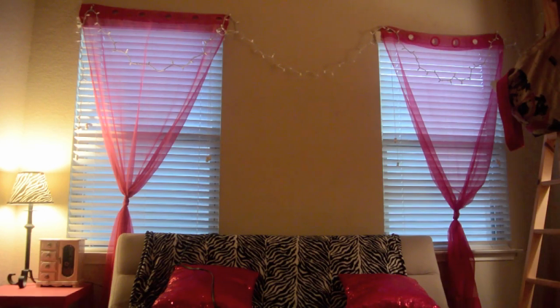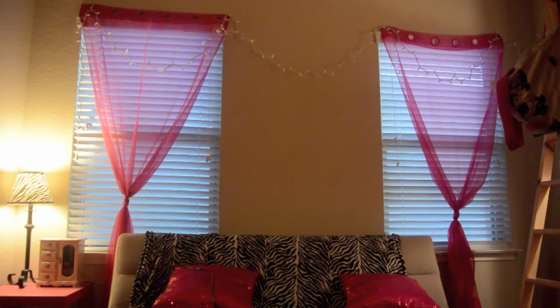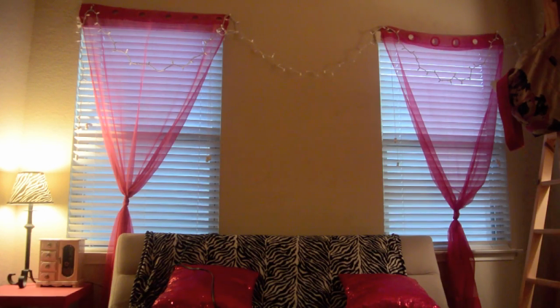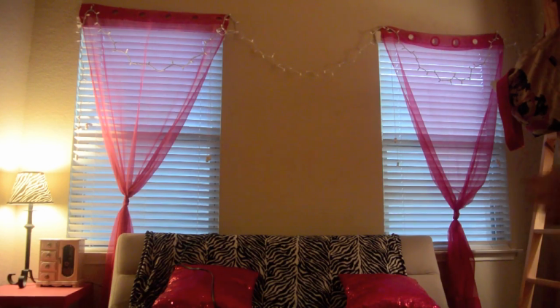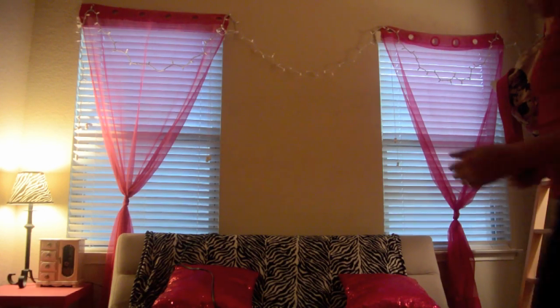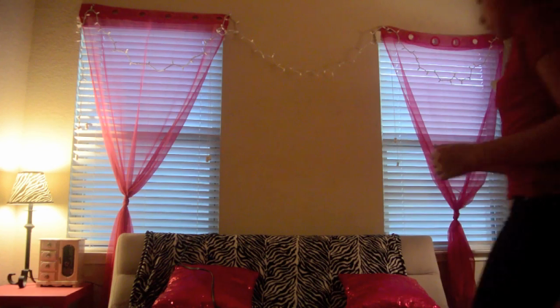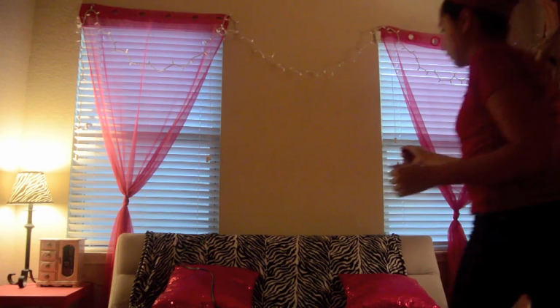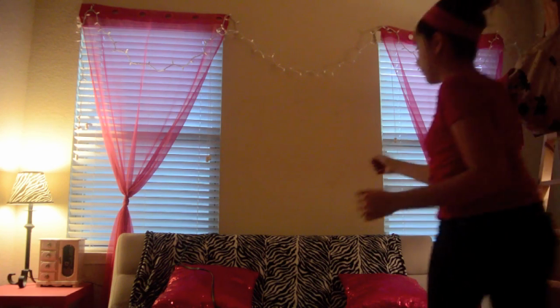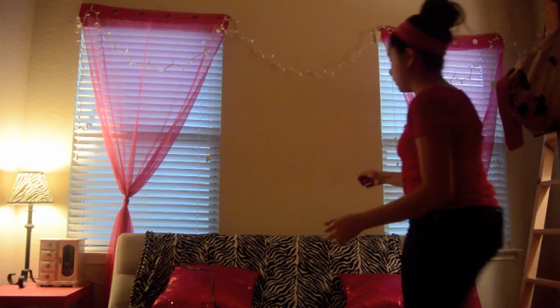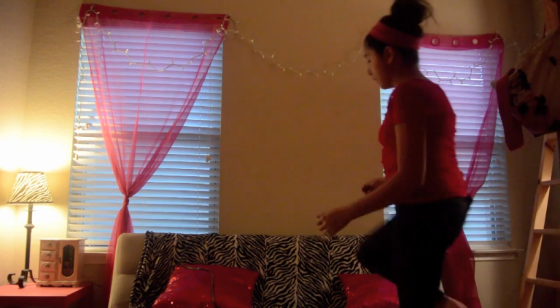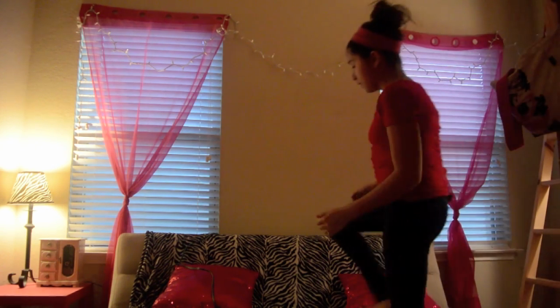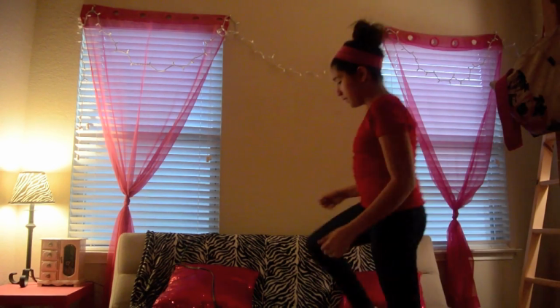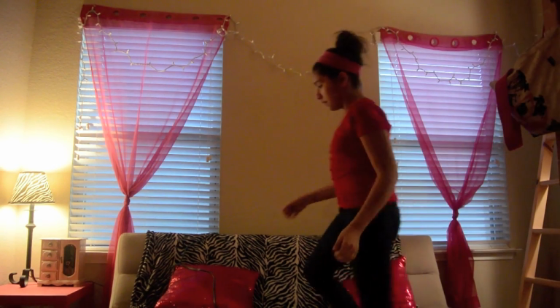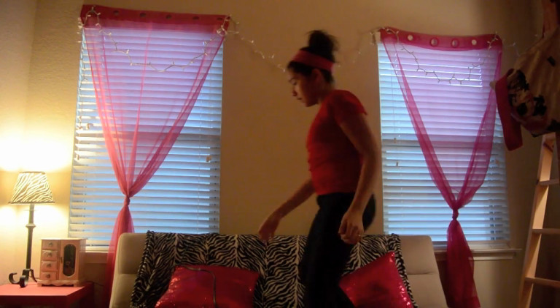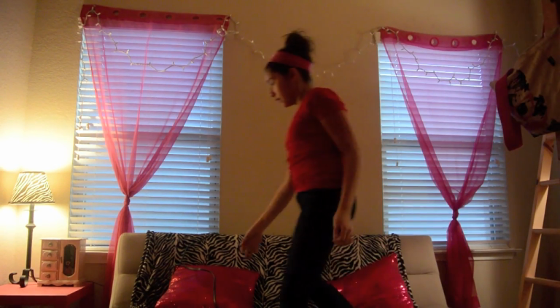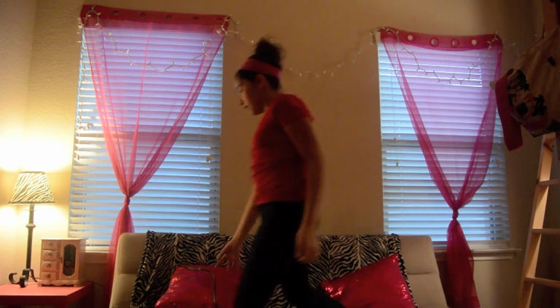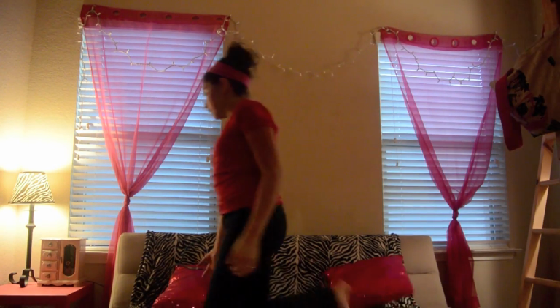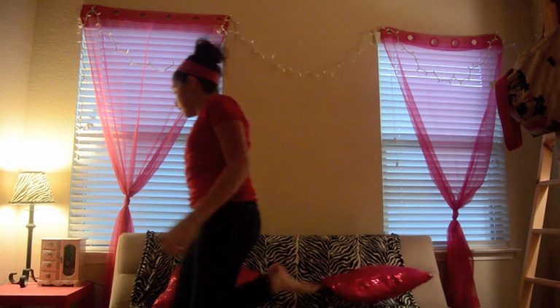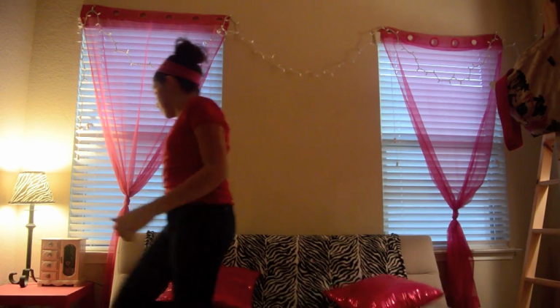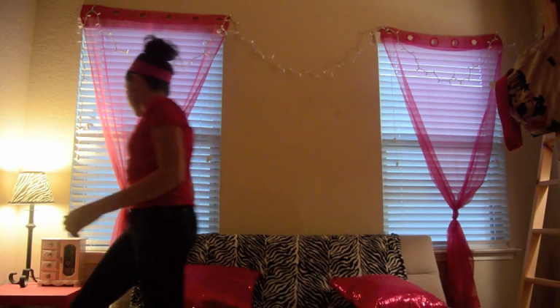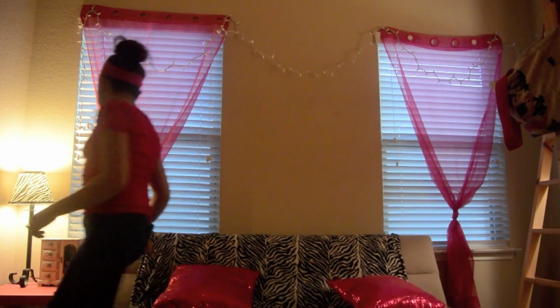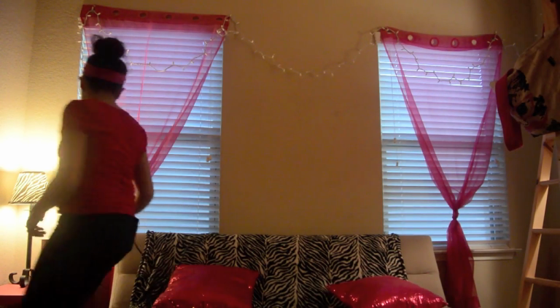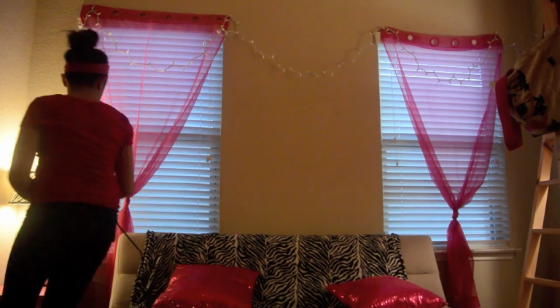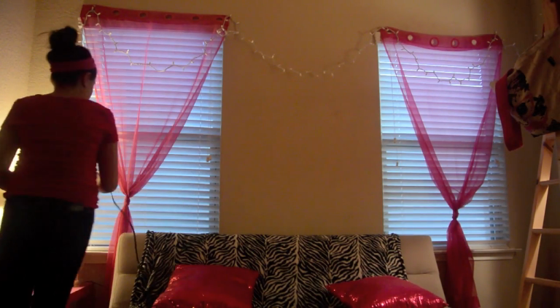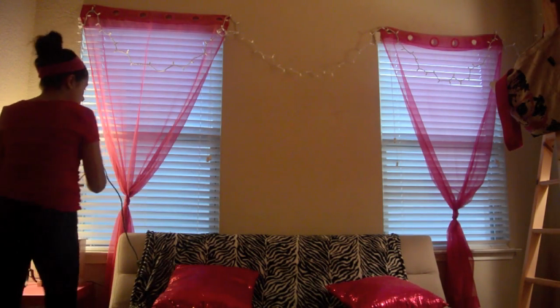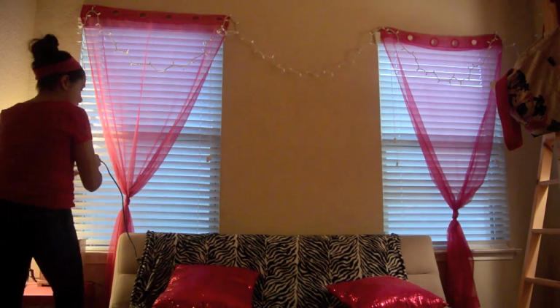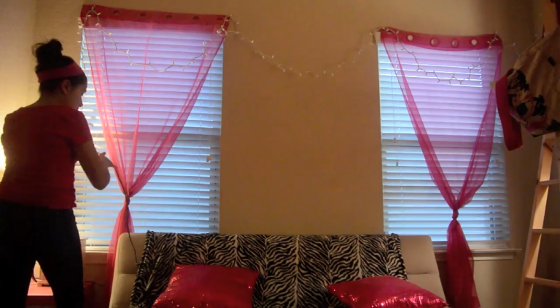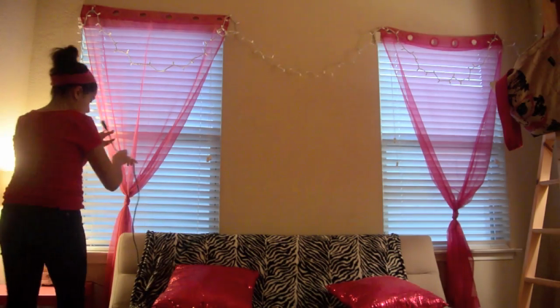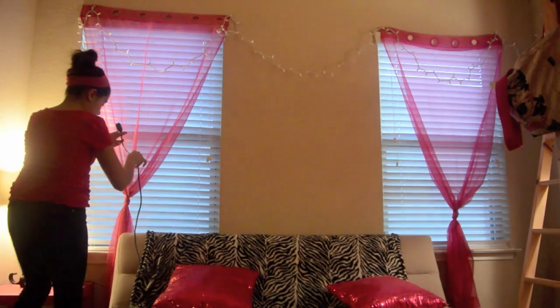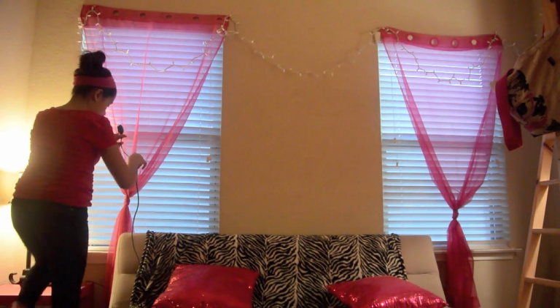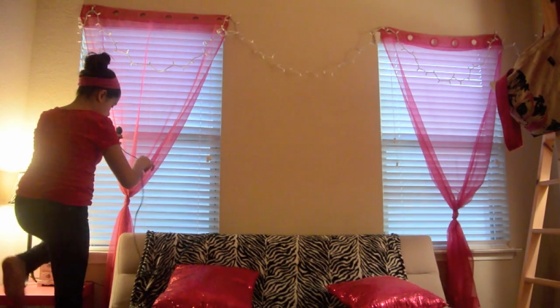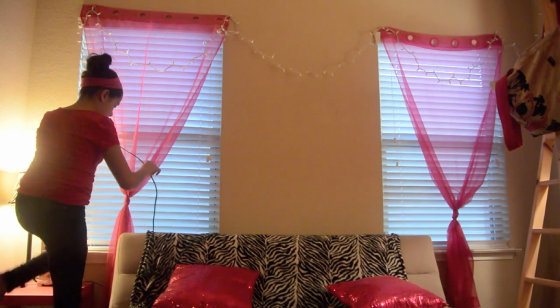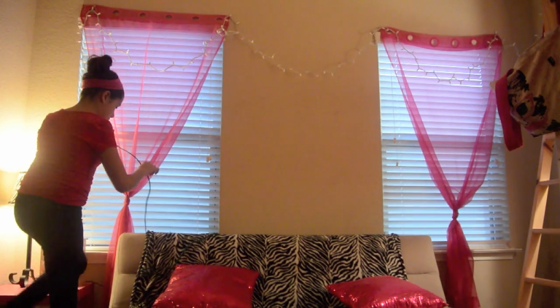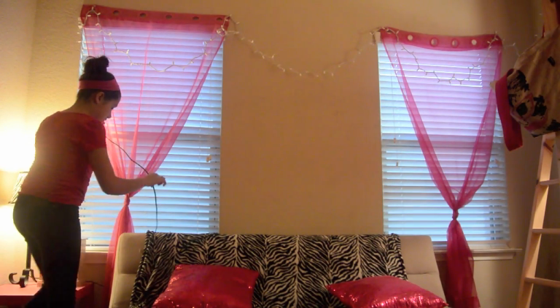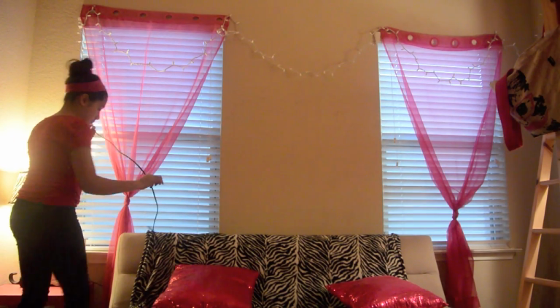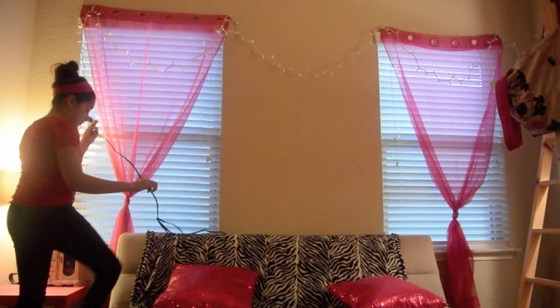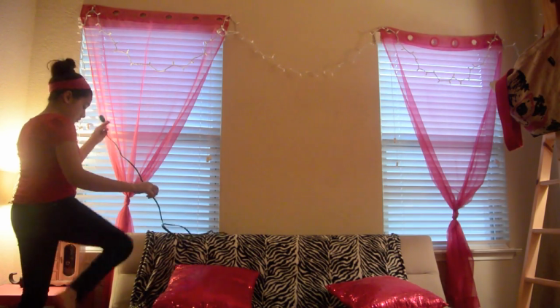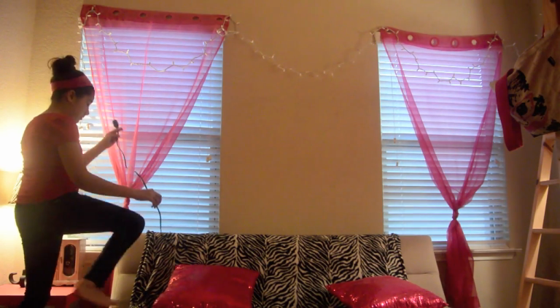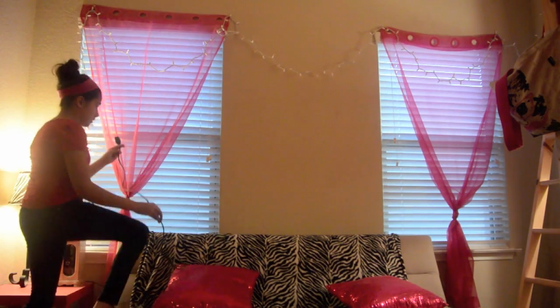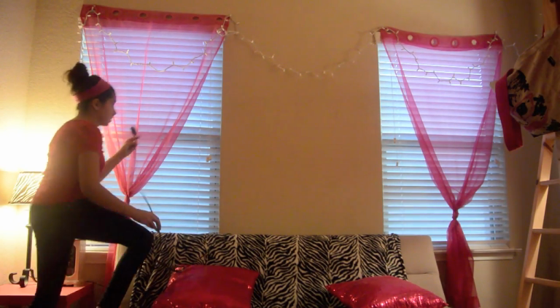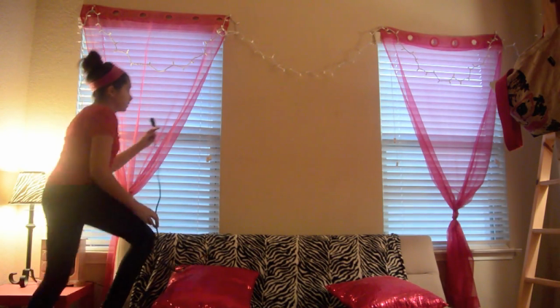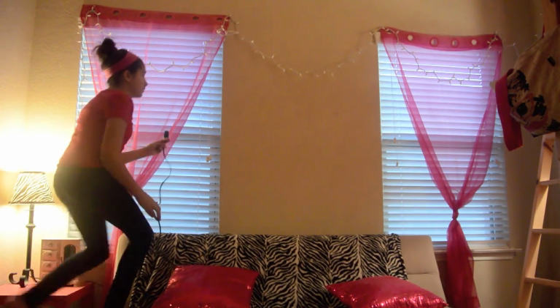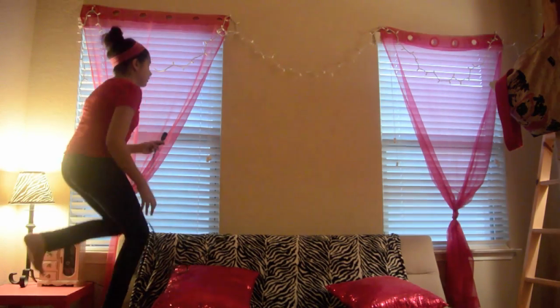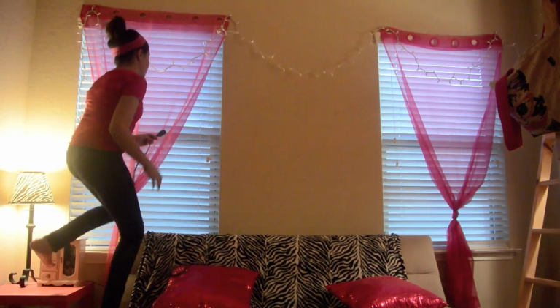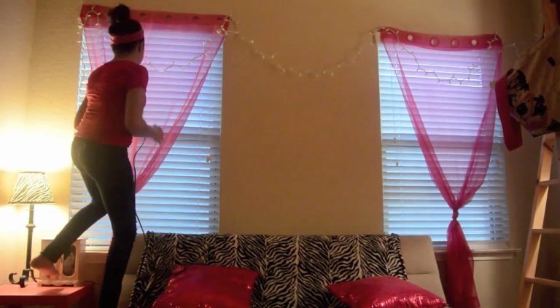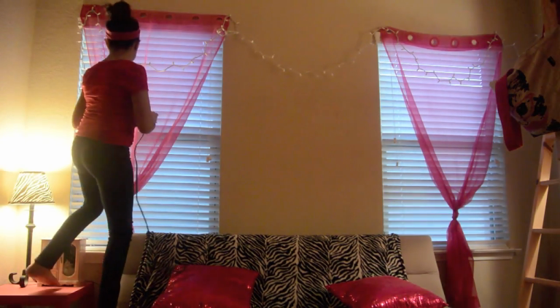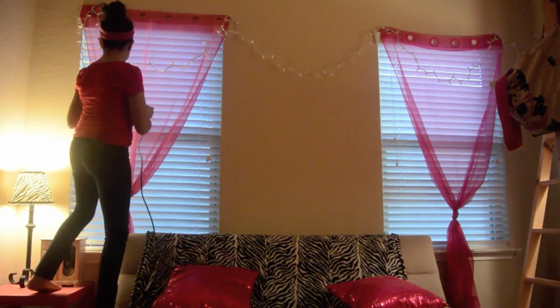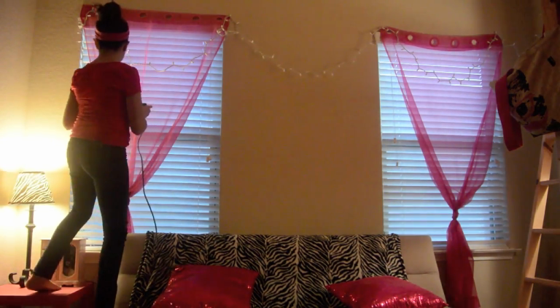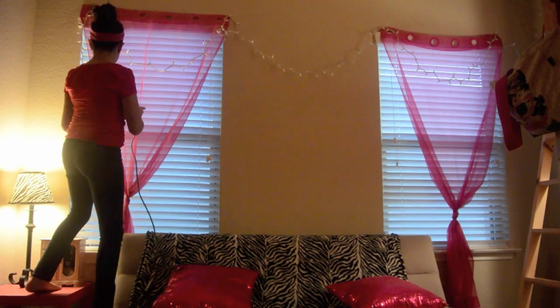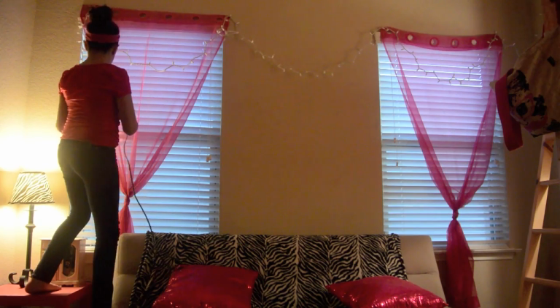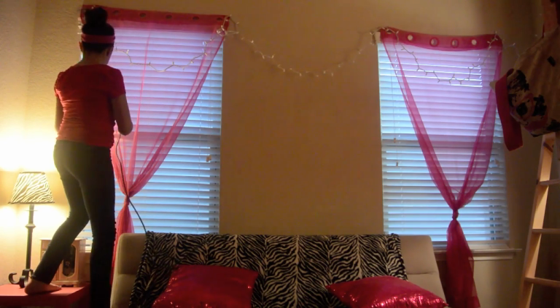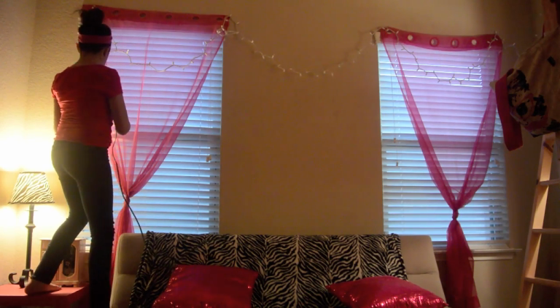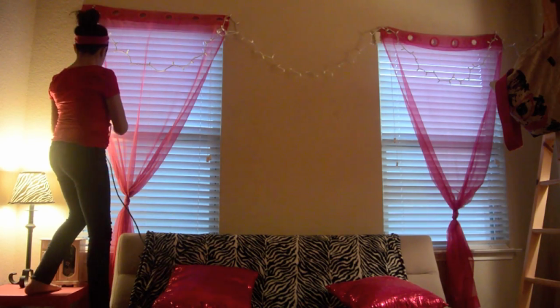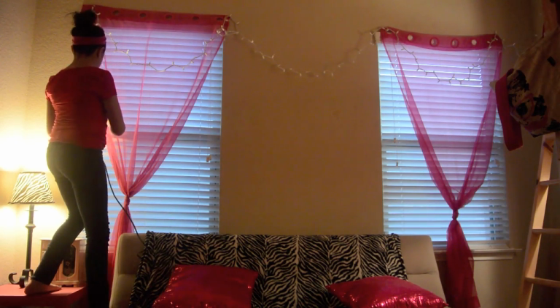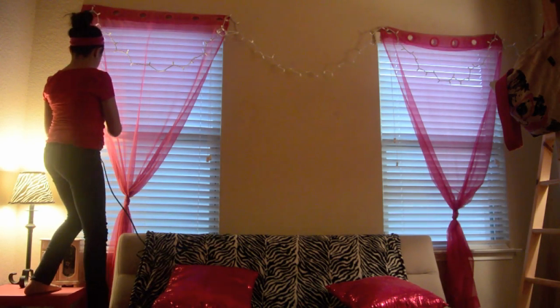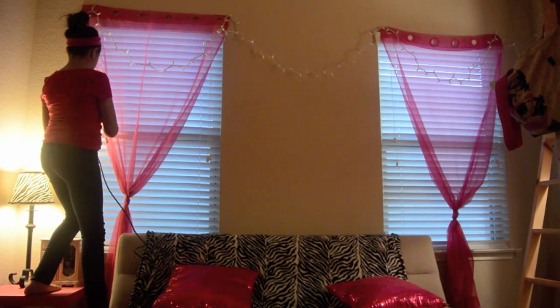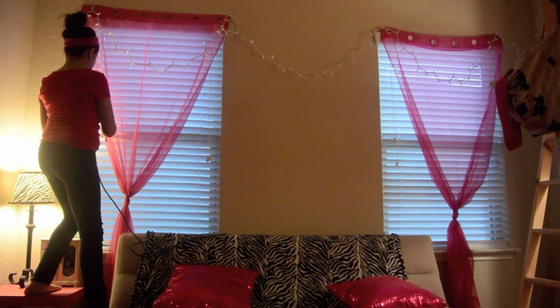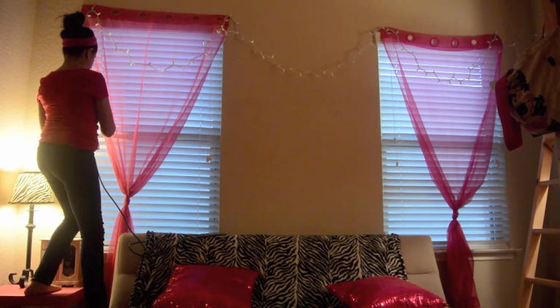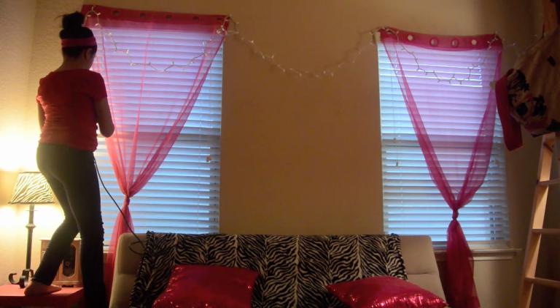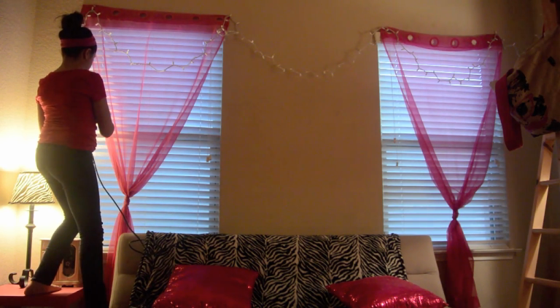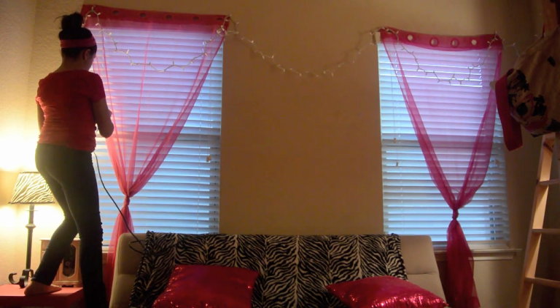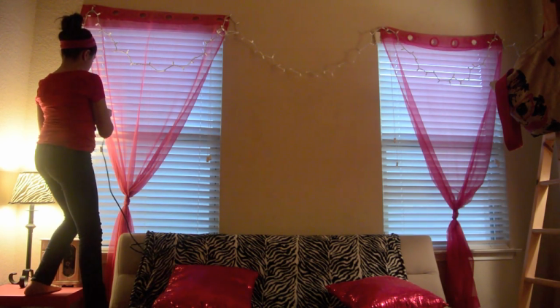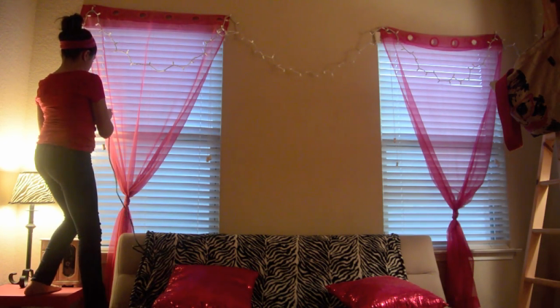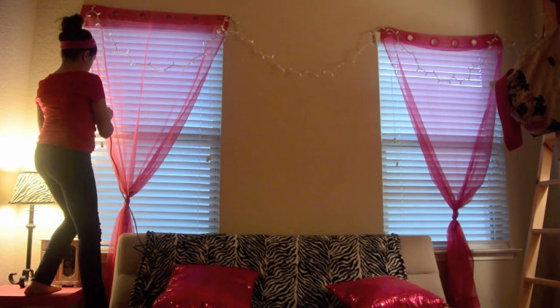So the first thing I did was I put up these Christmas lights, because I think it added more pizazz to the room without making it too bright — you know, keep it cozy.